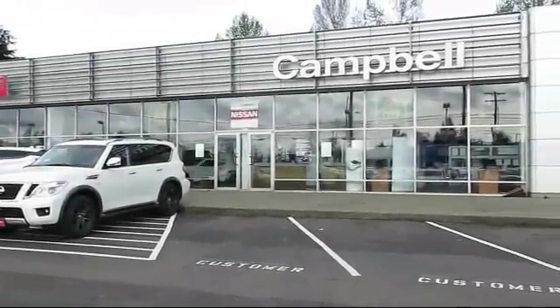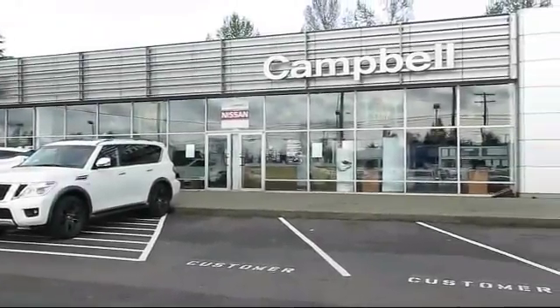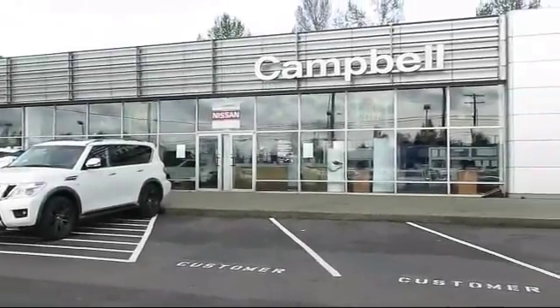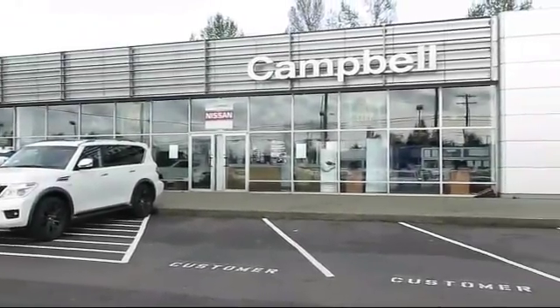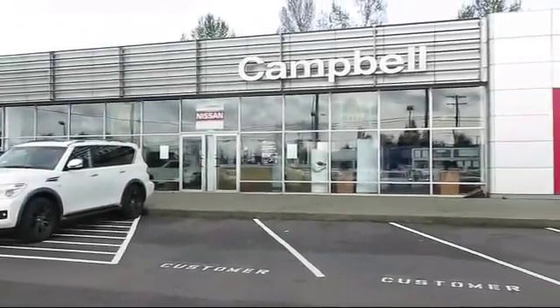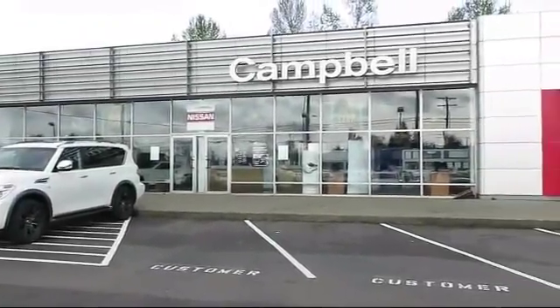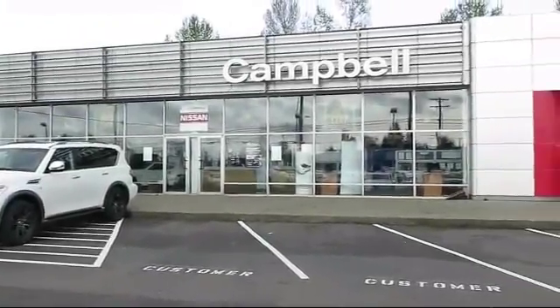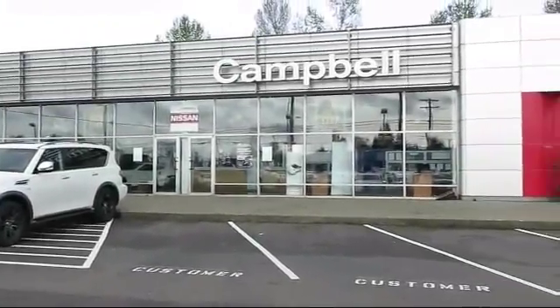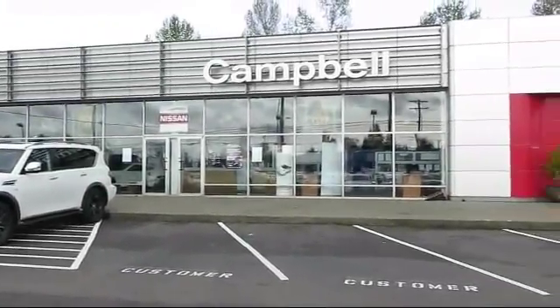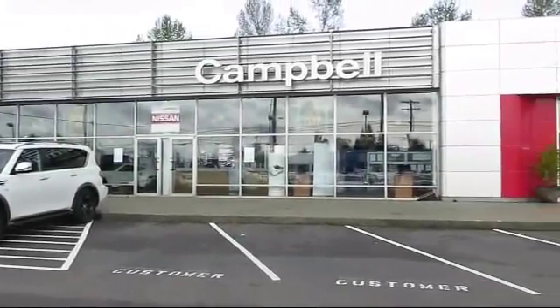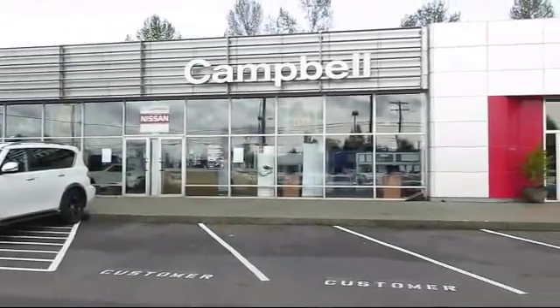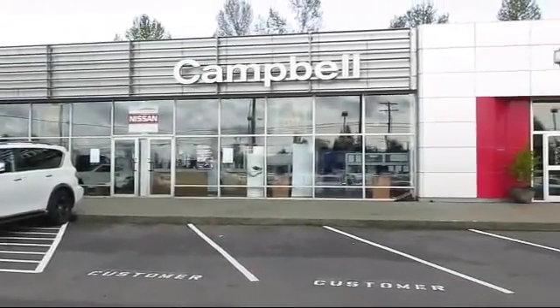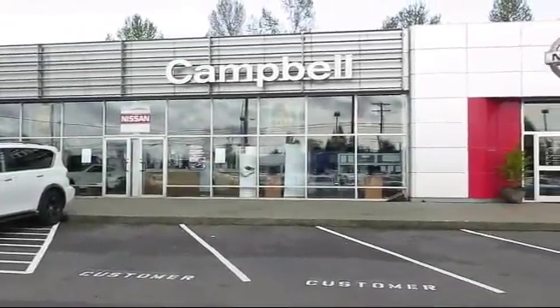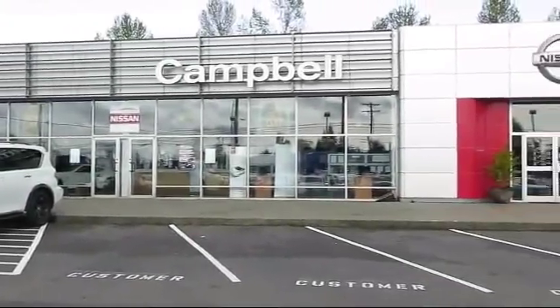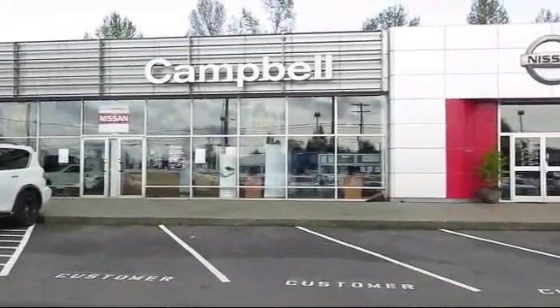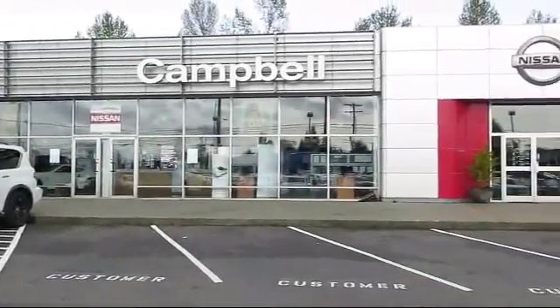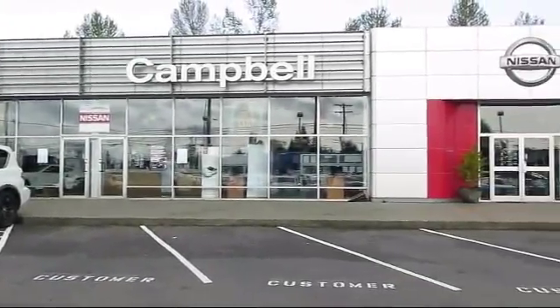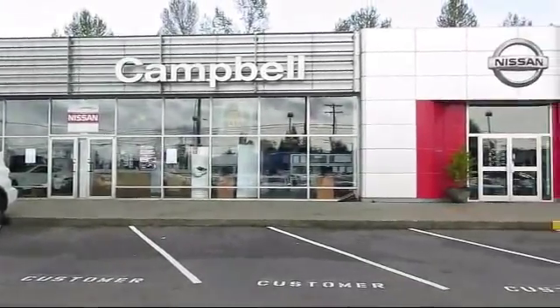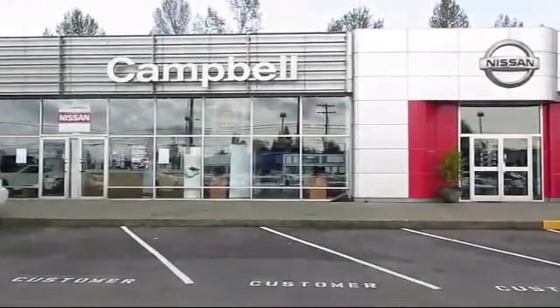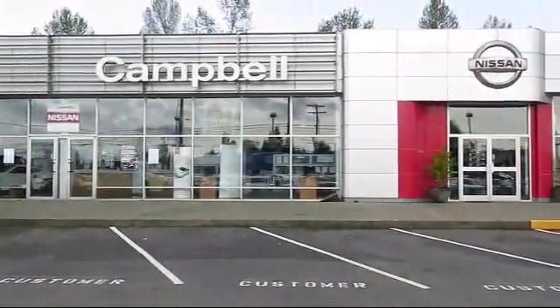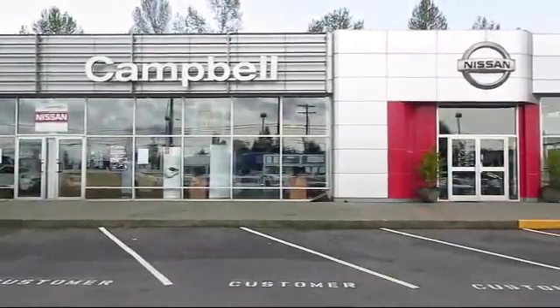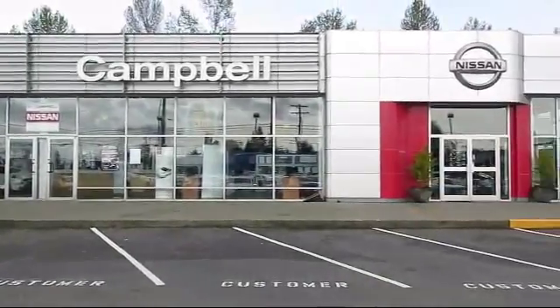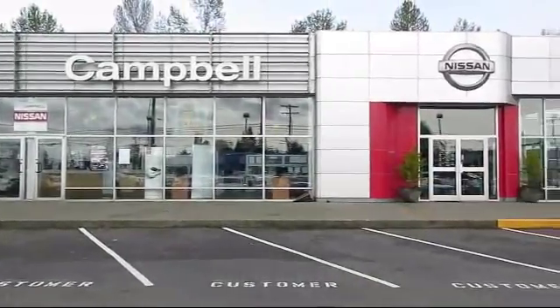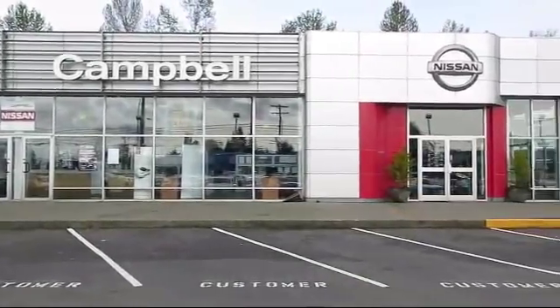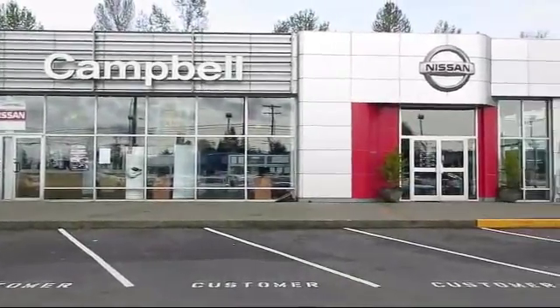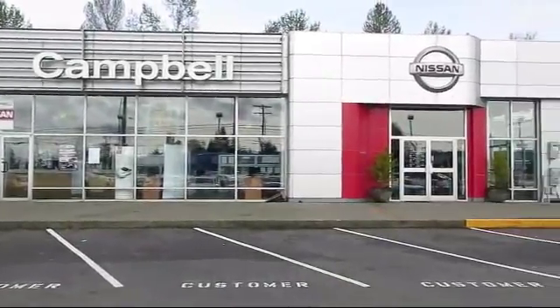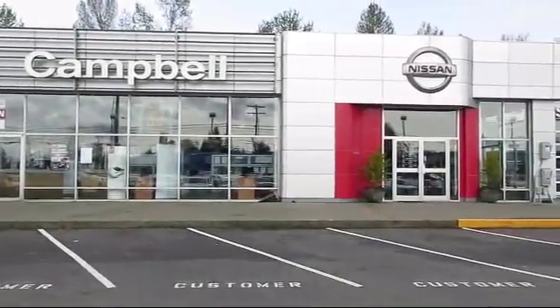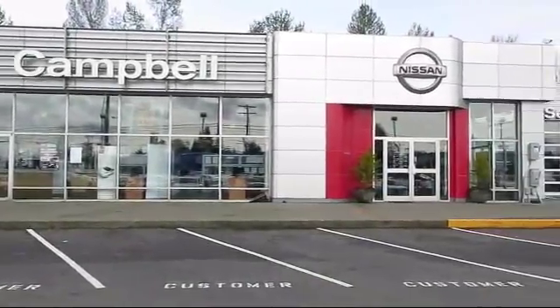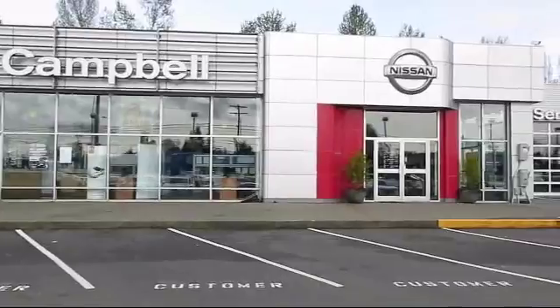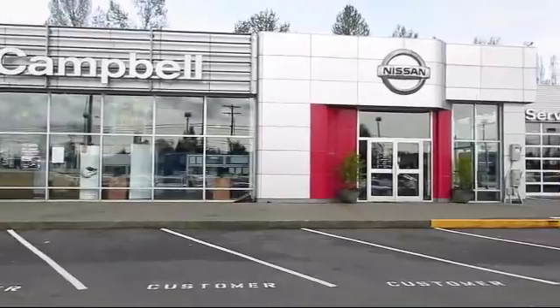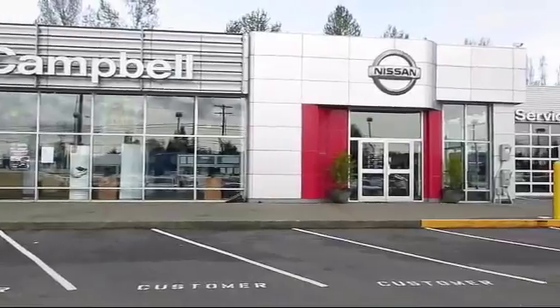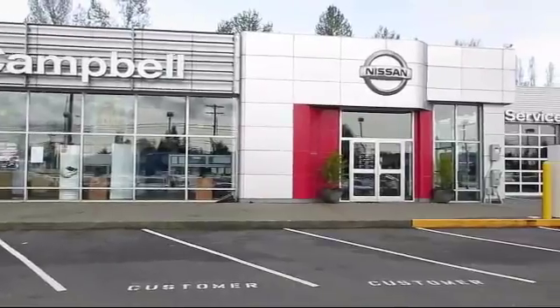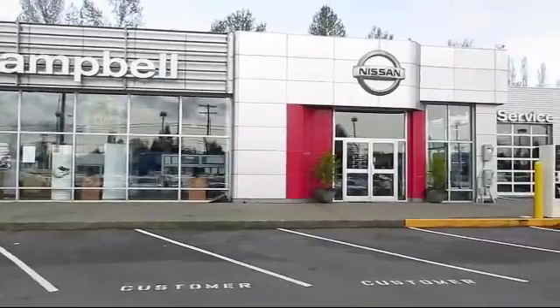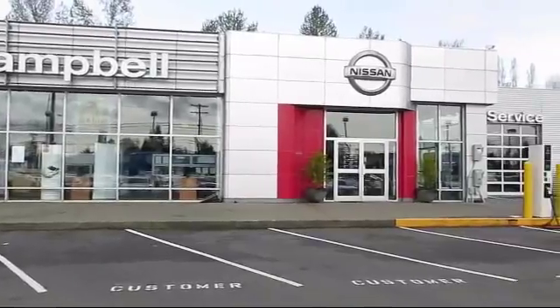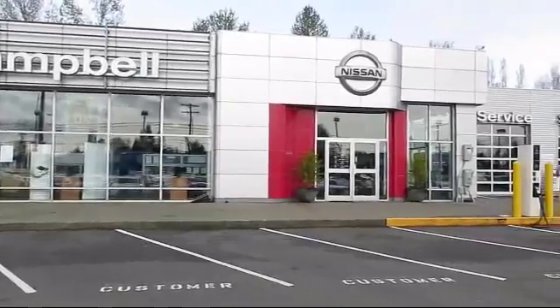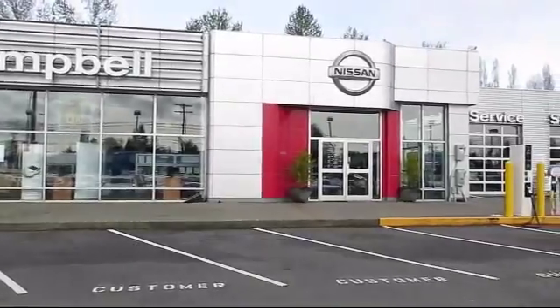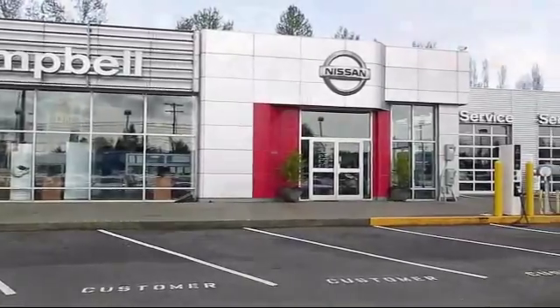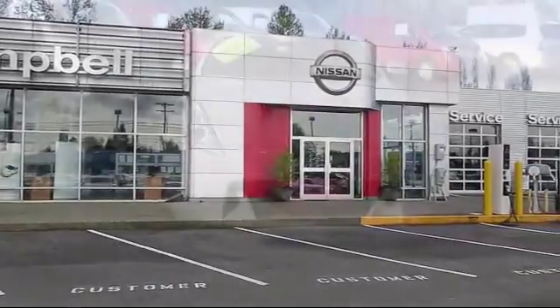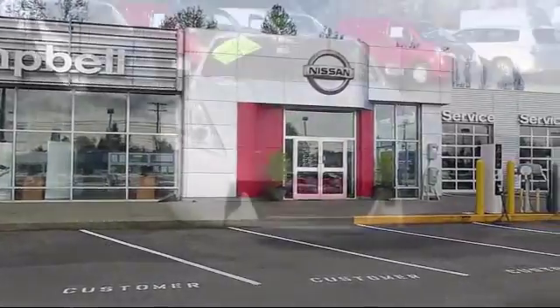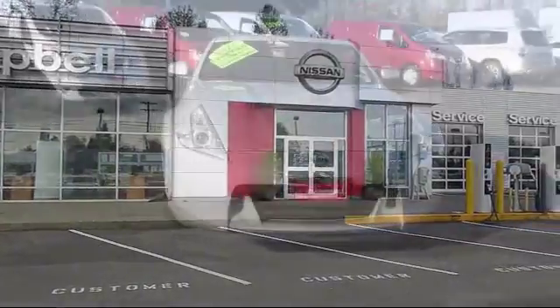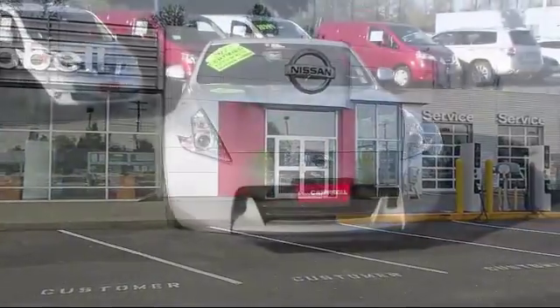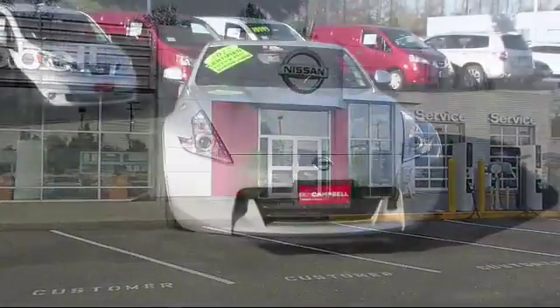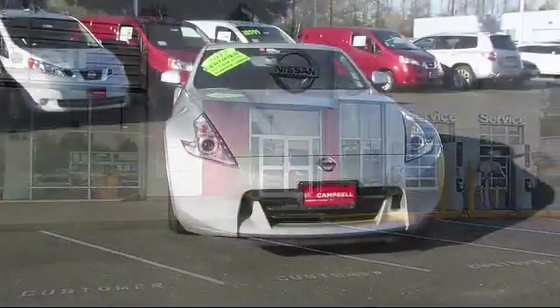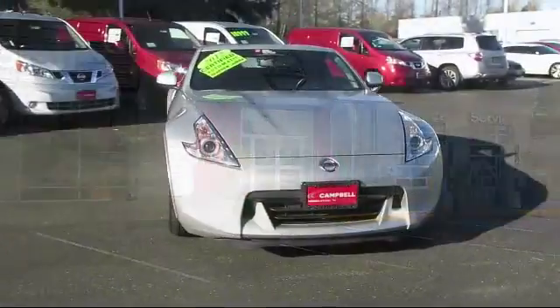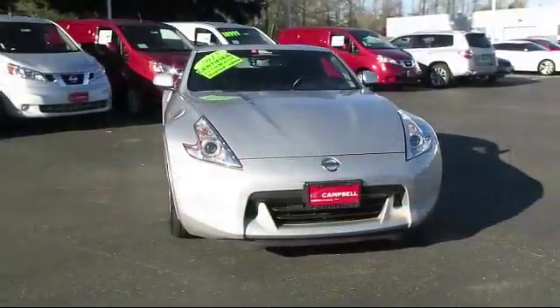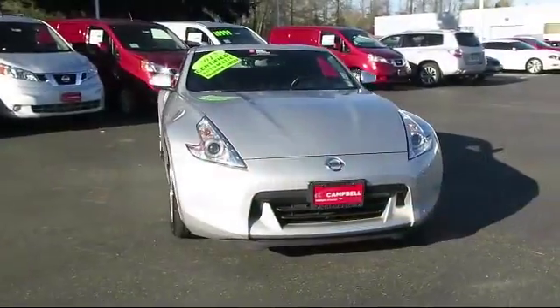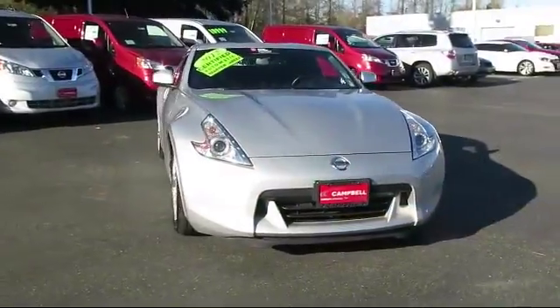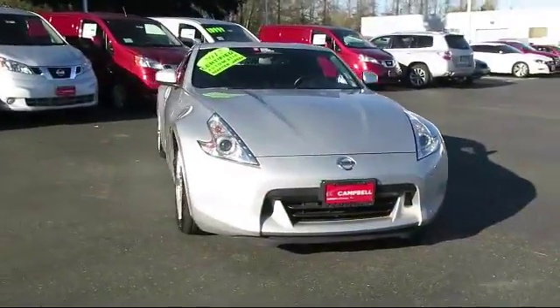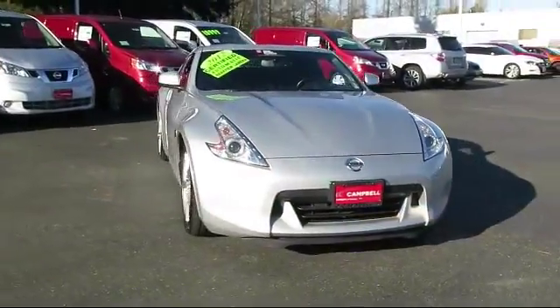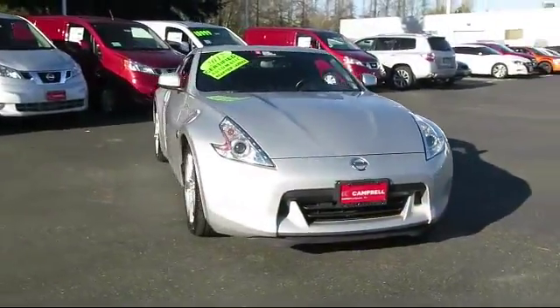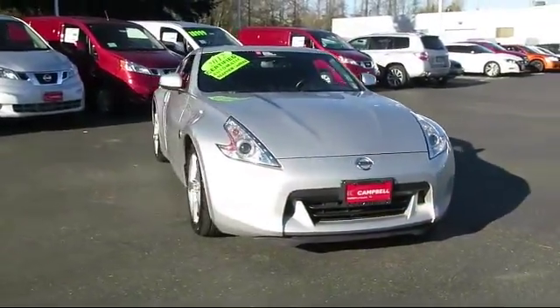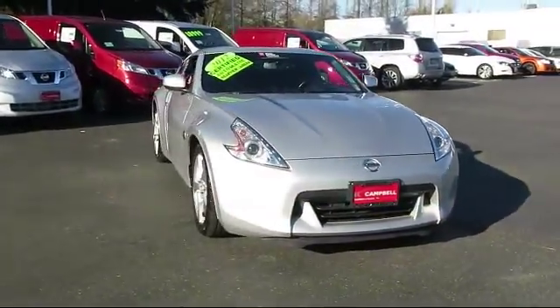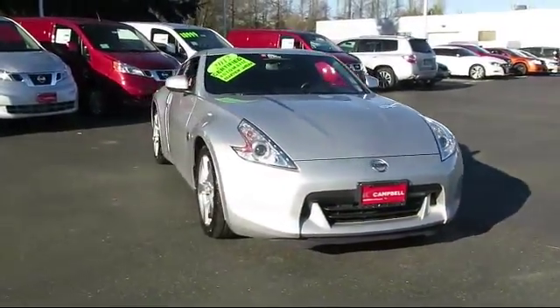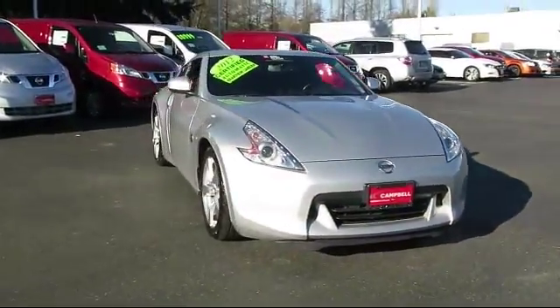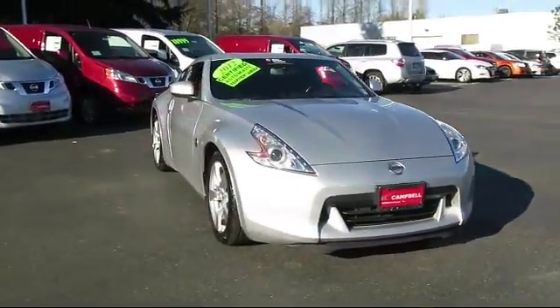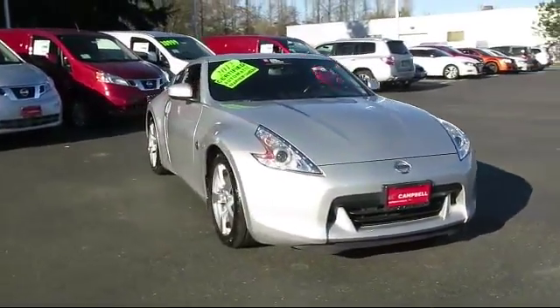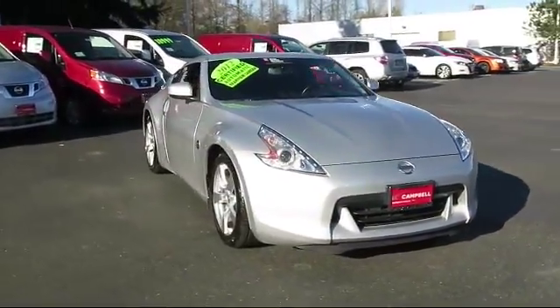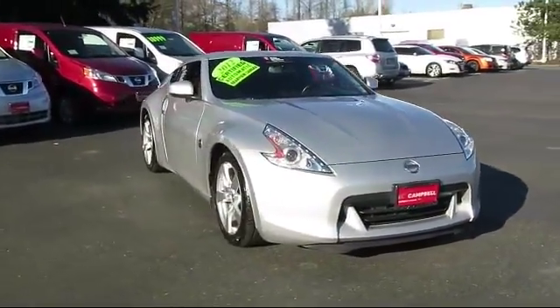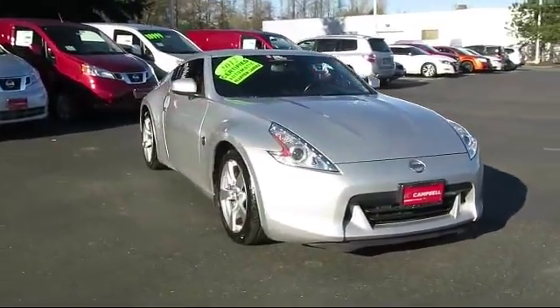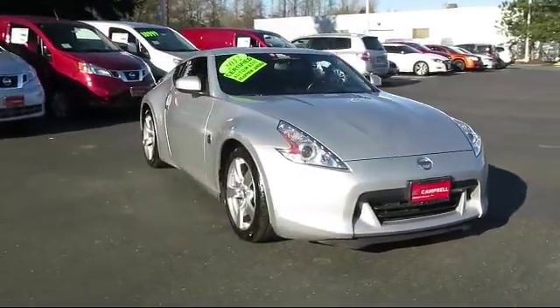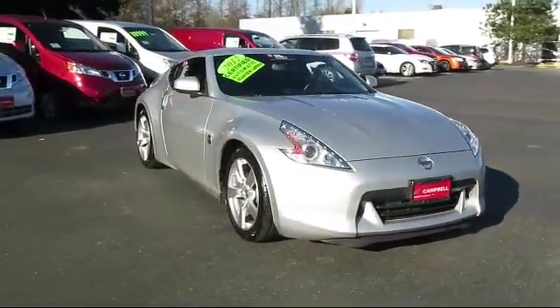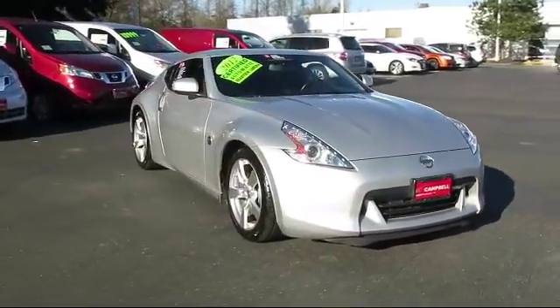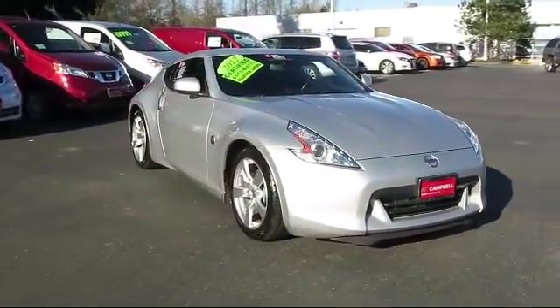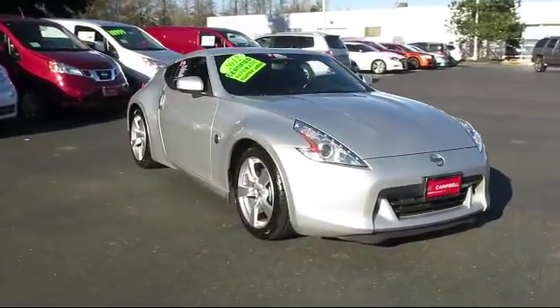Welcome to Campbell Nissan of Everett, and here's a look at another one of our pre-owned vehicles from our great selection of cars, trucks, and SUVs.